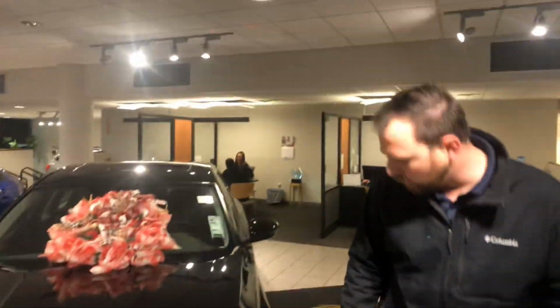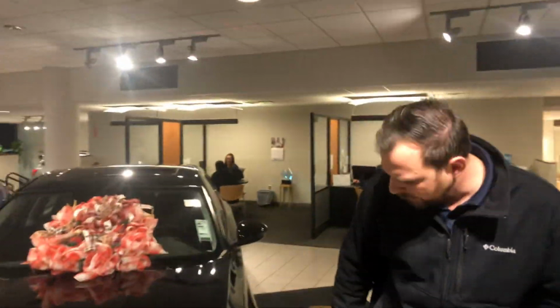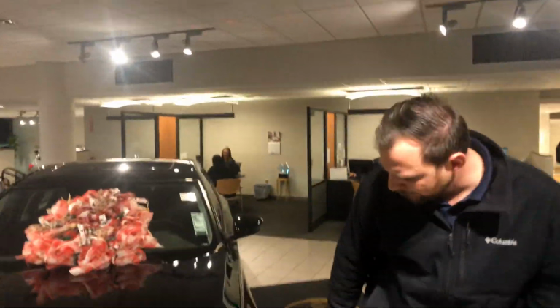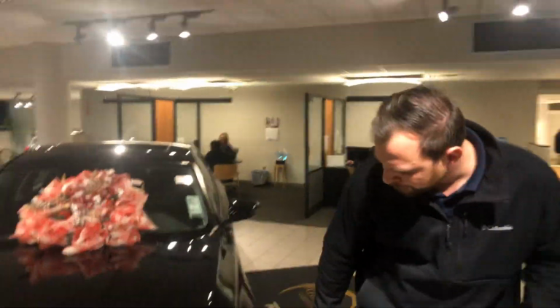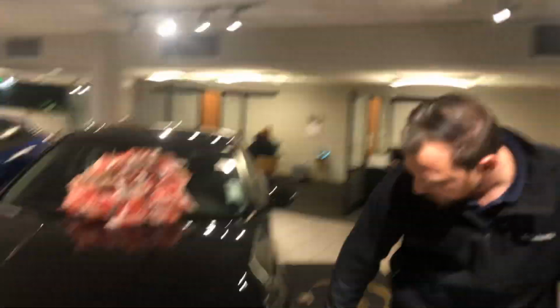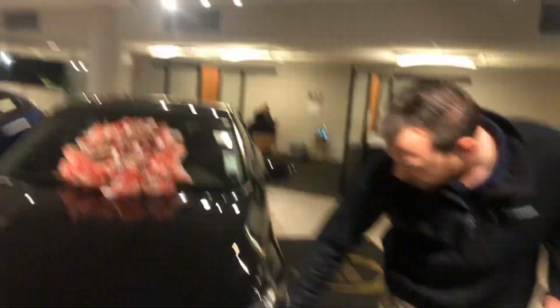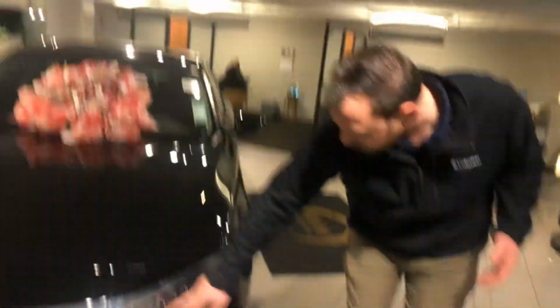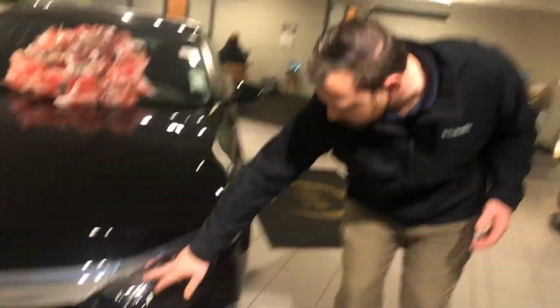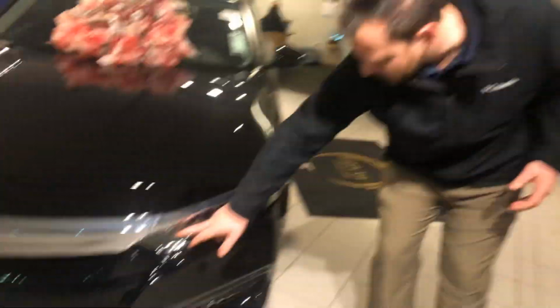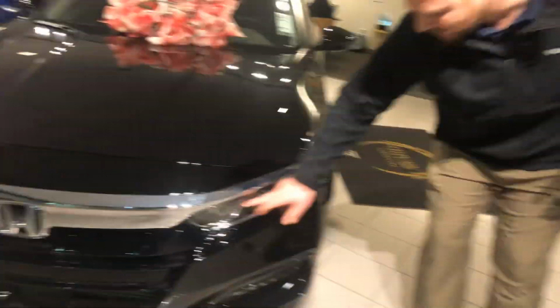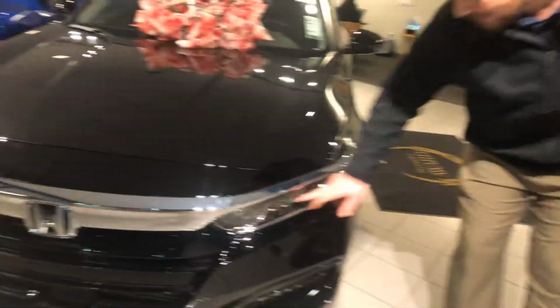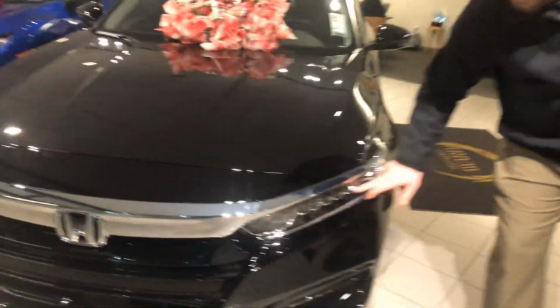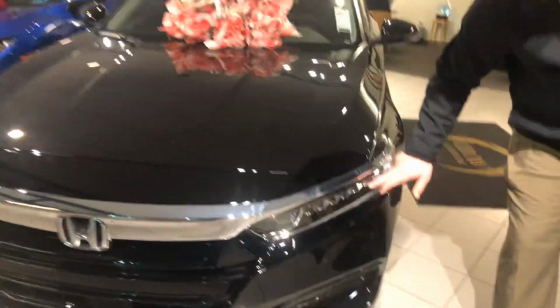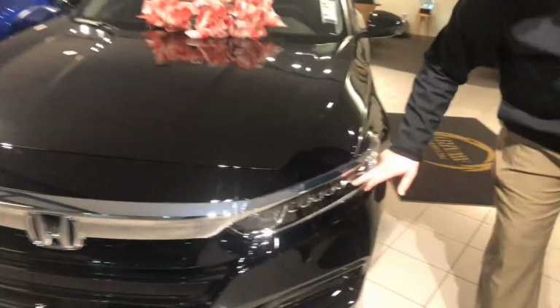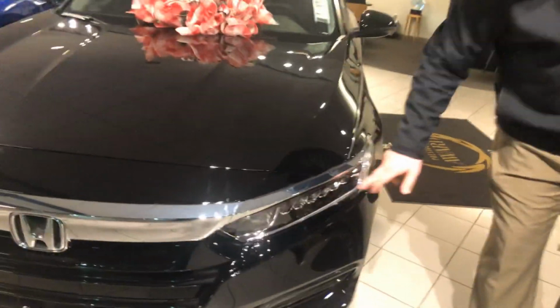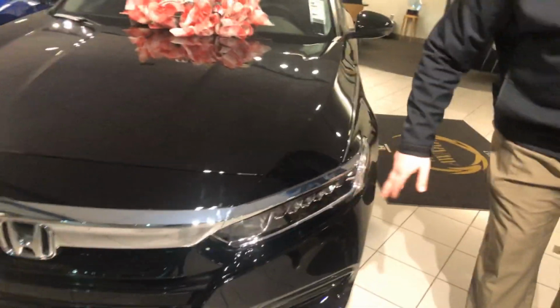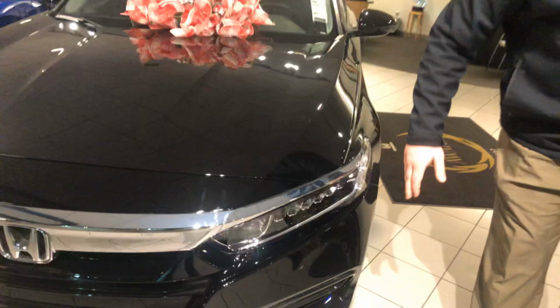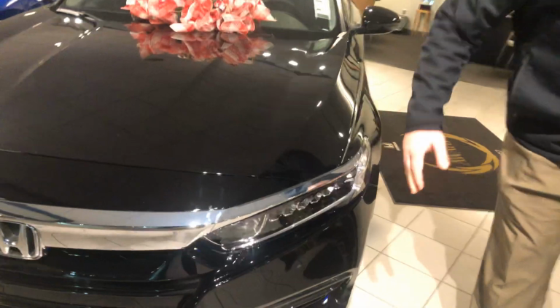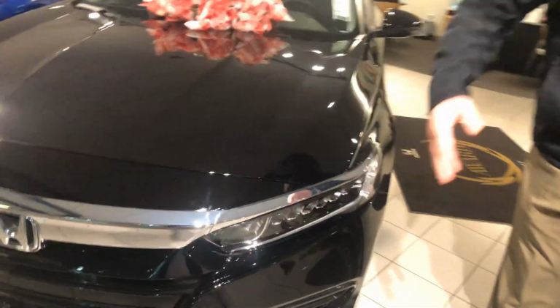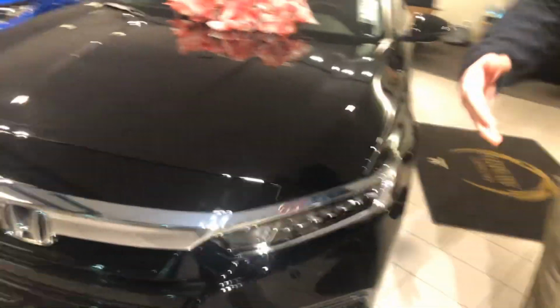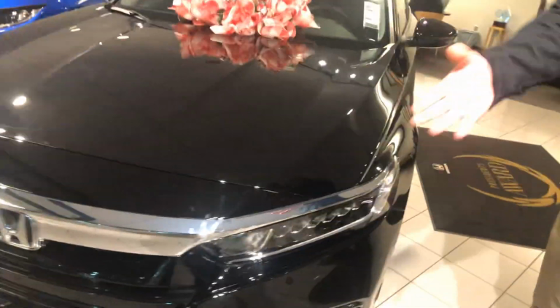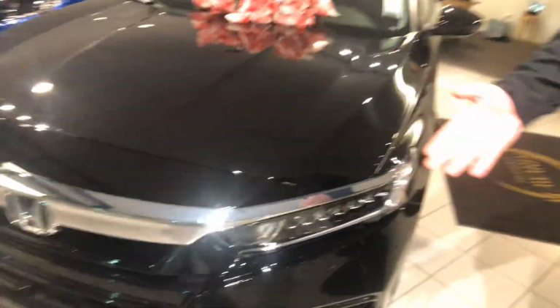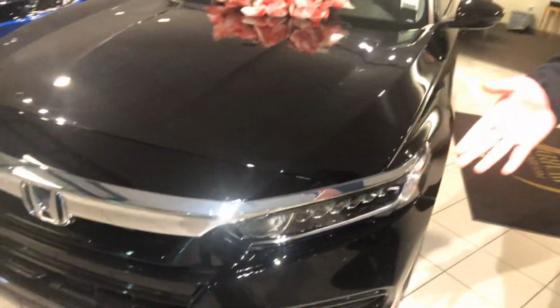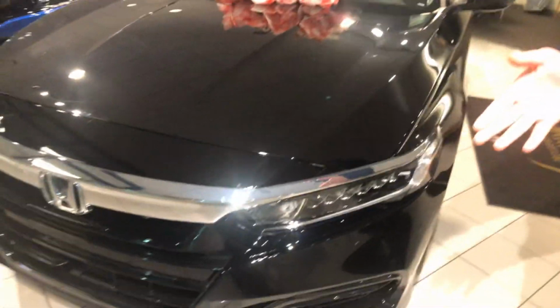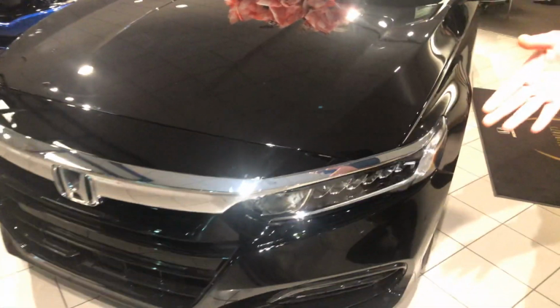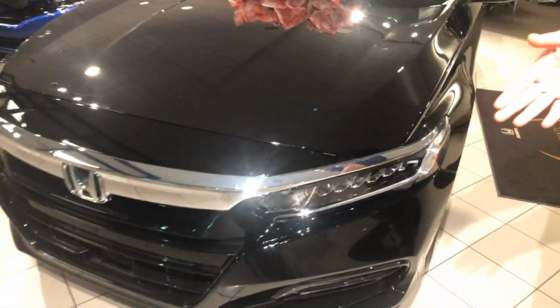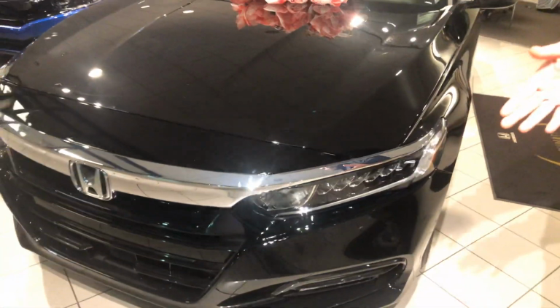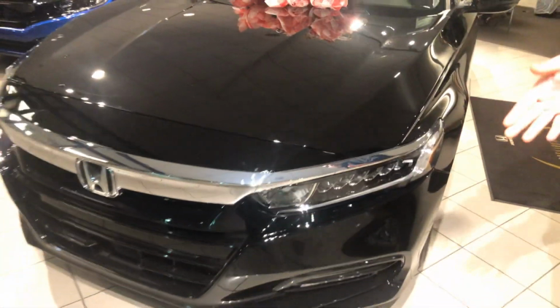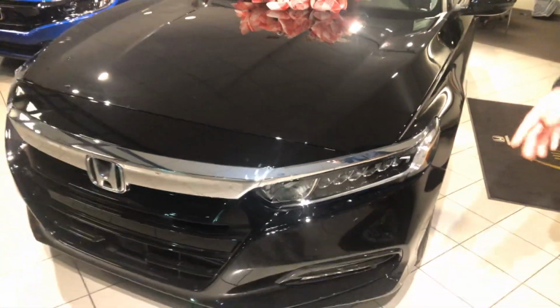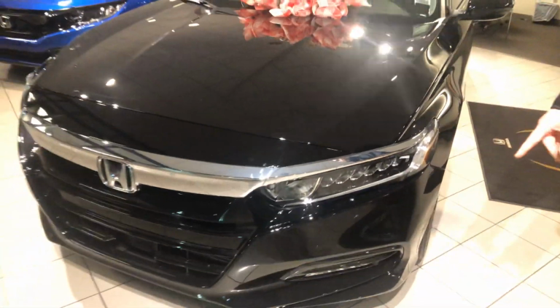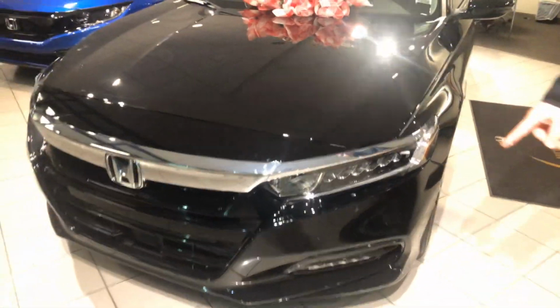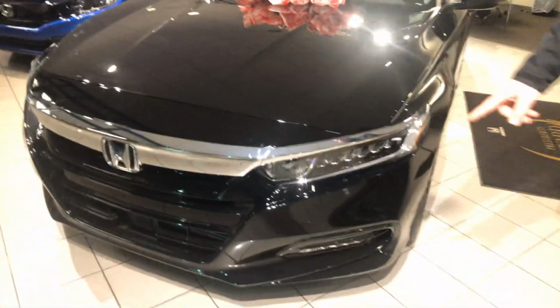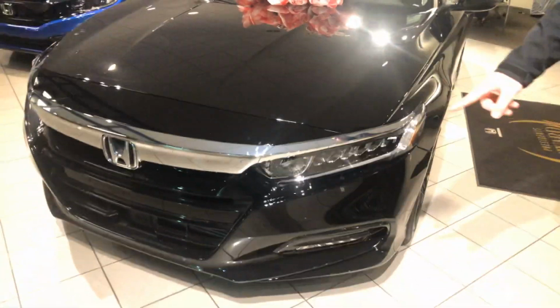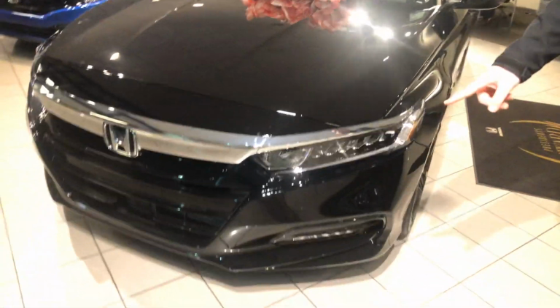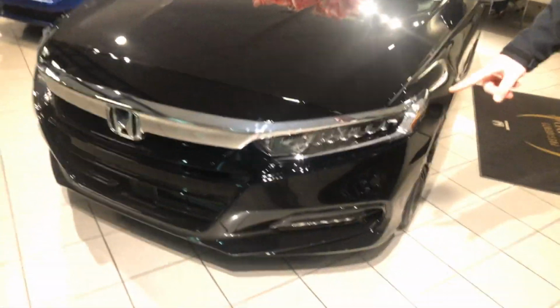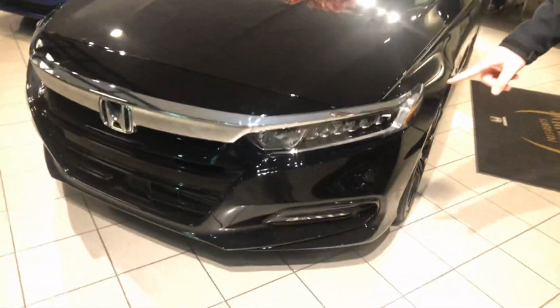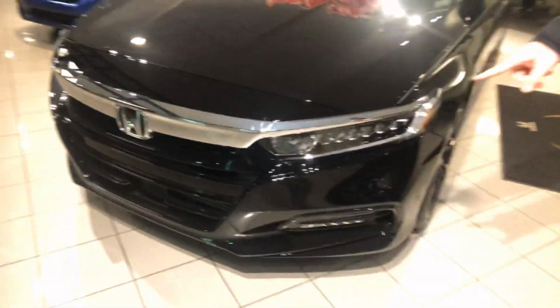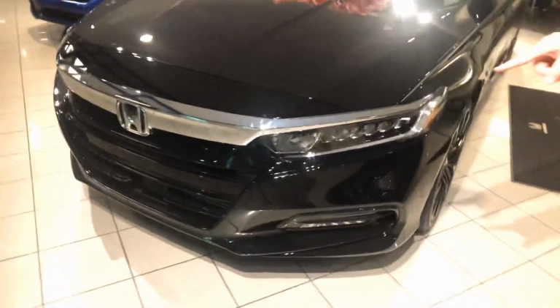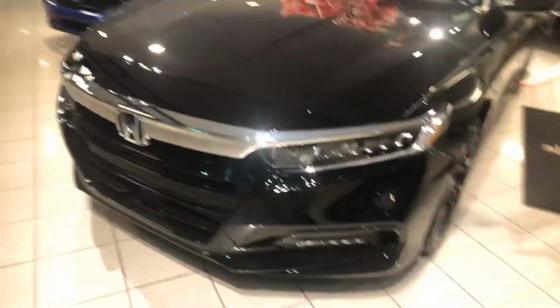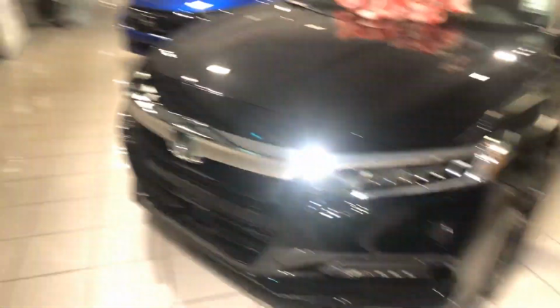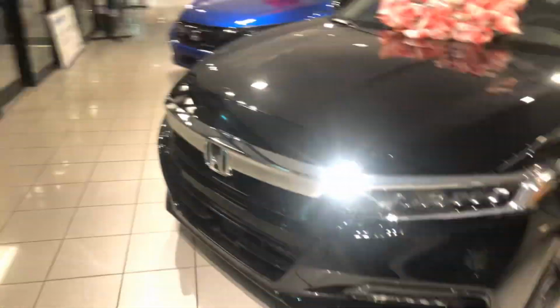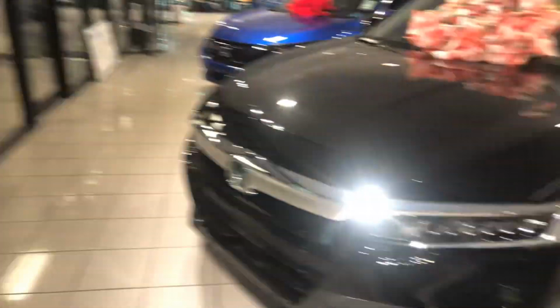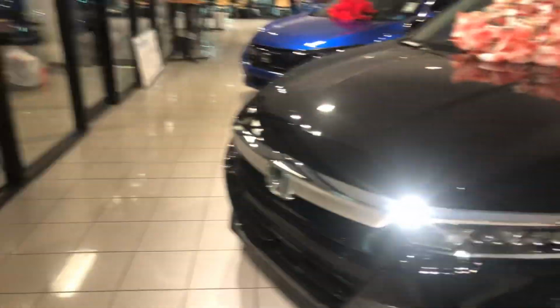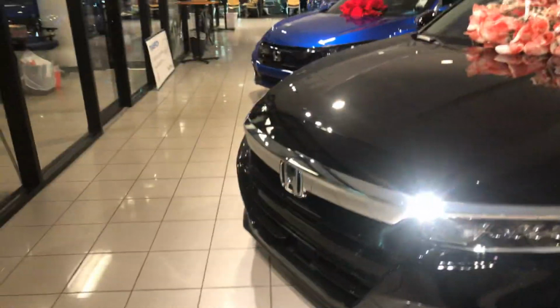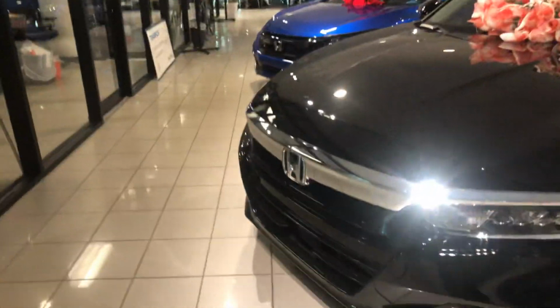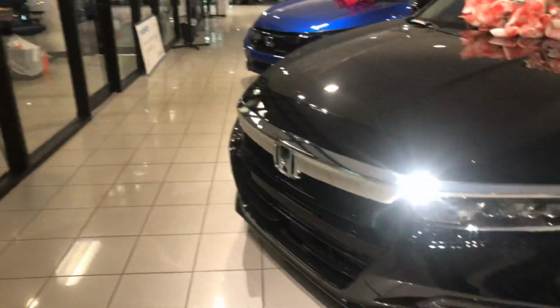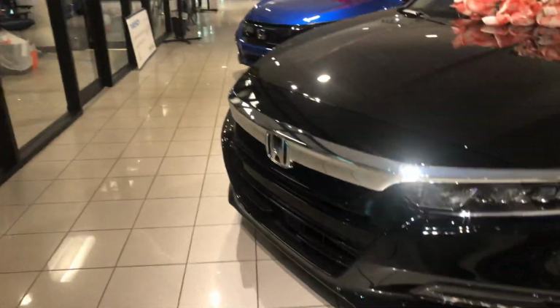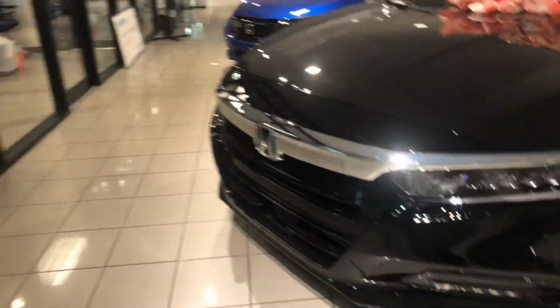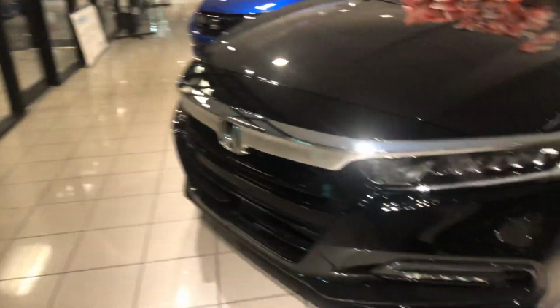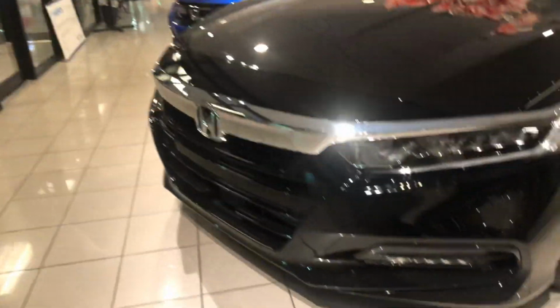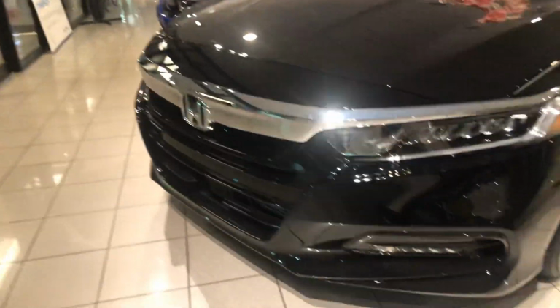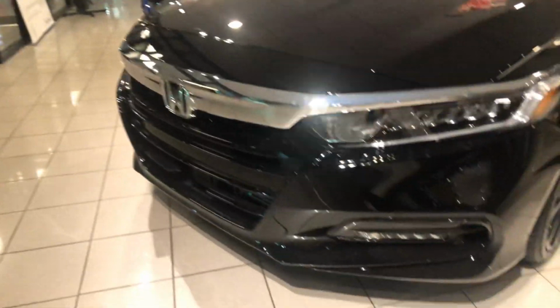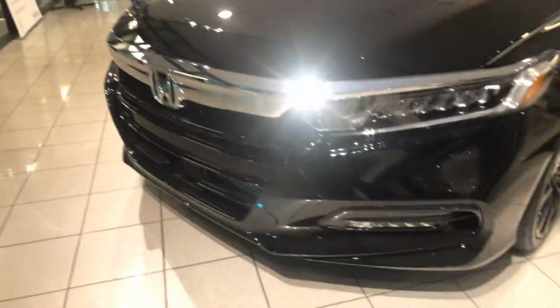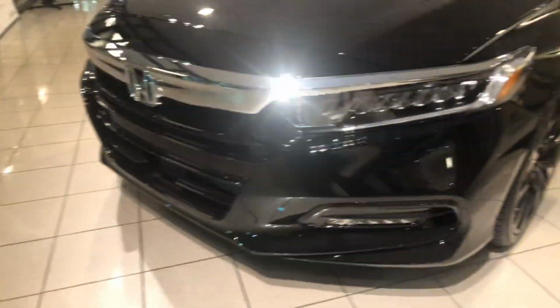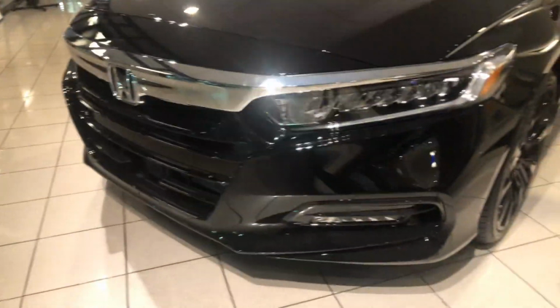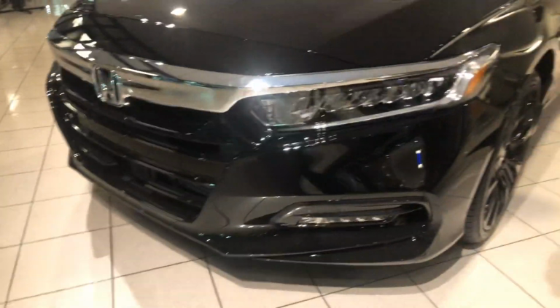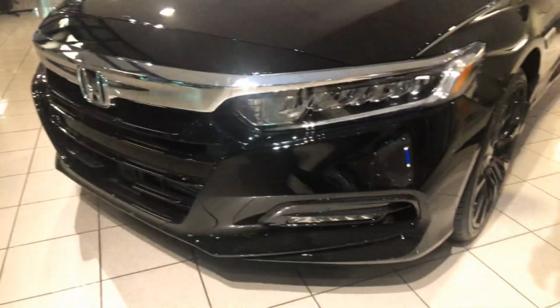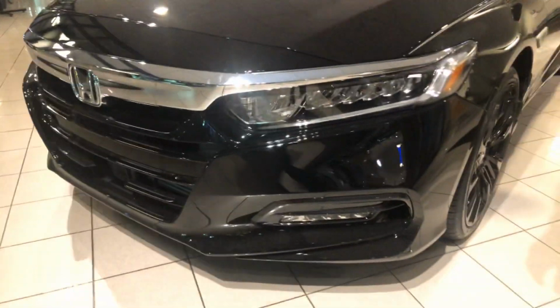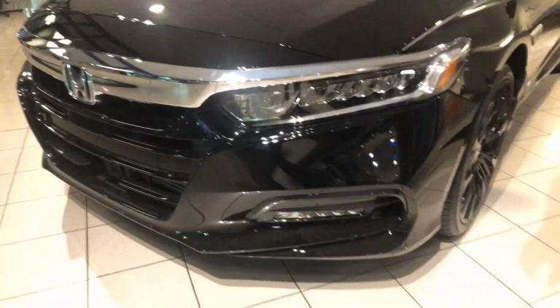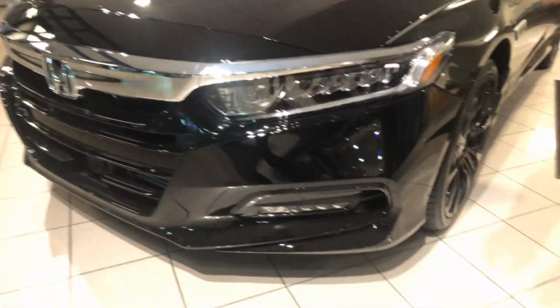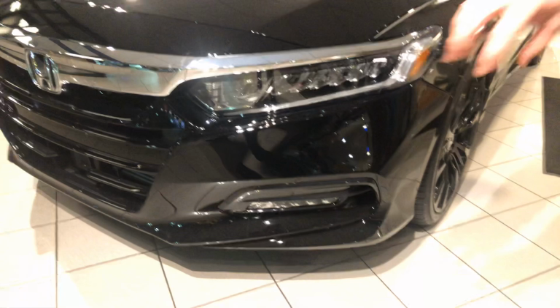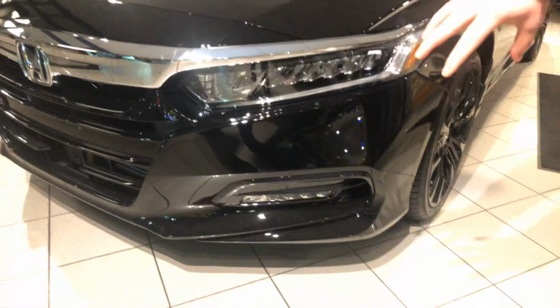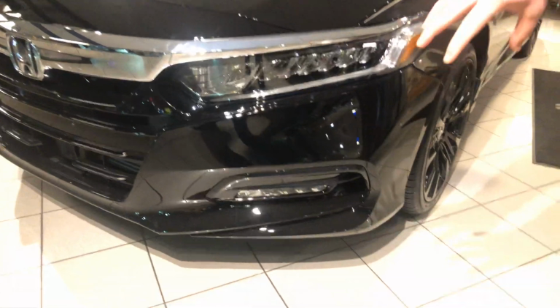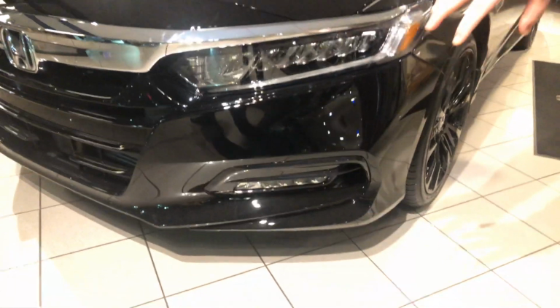One, you're going to get the LED full headlight. You're also going to have the LED running light and also the LED fog light.